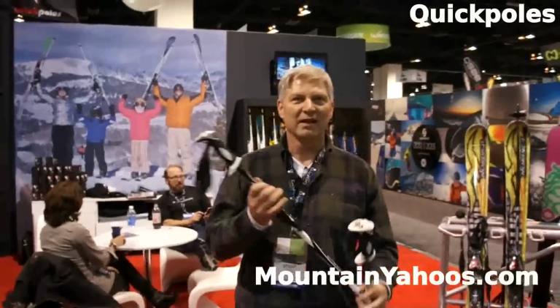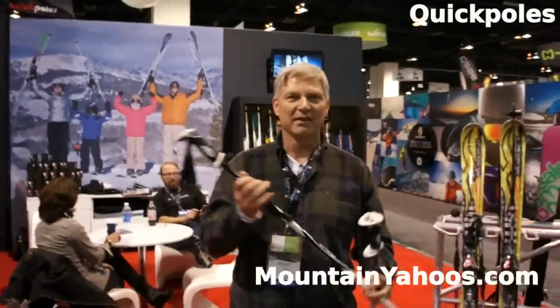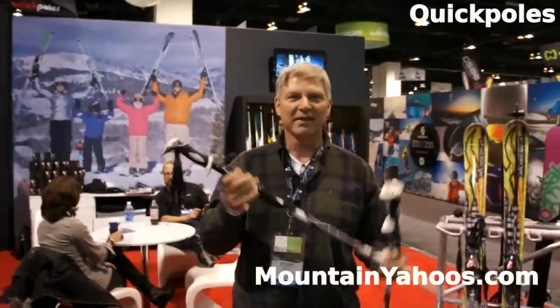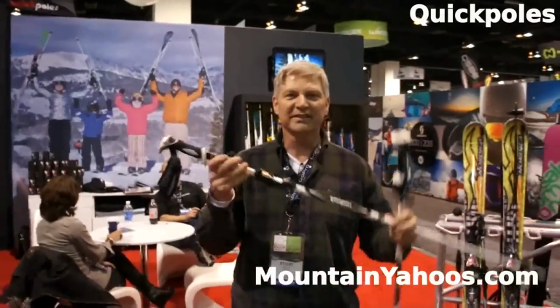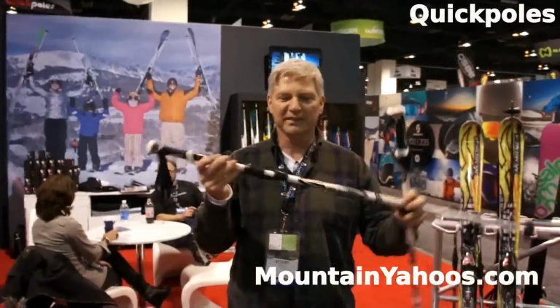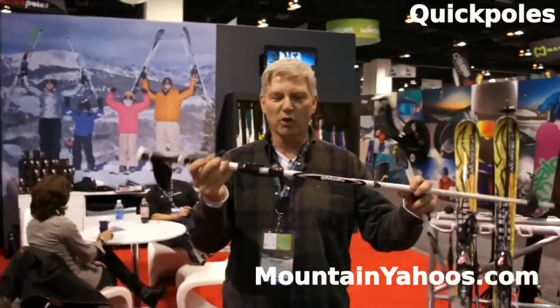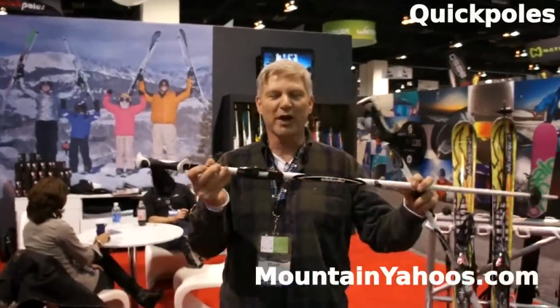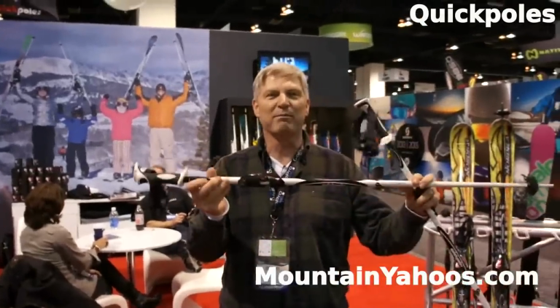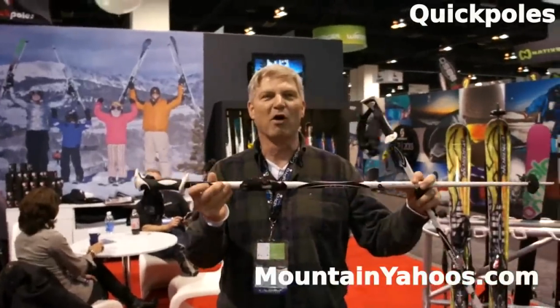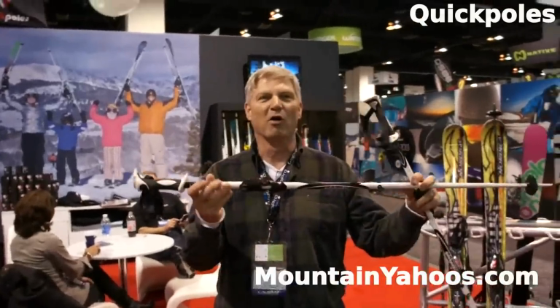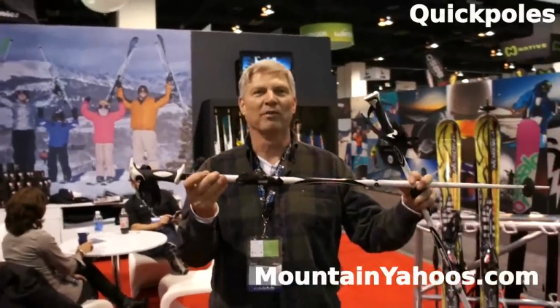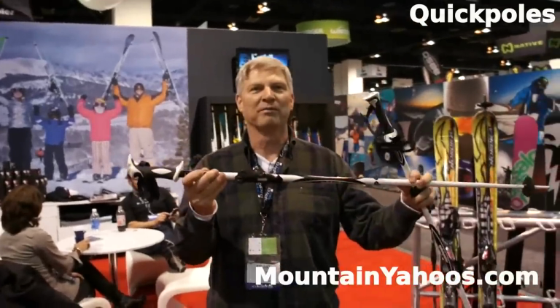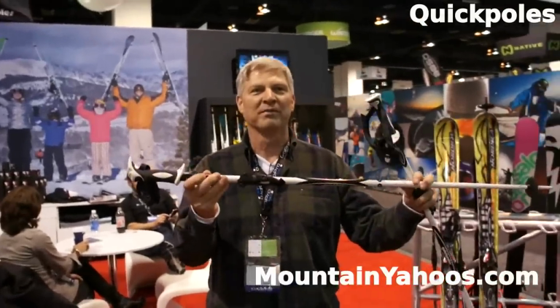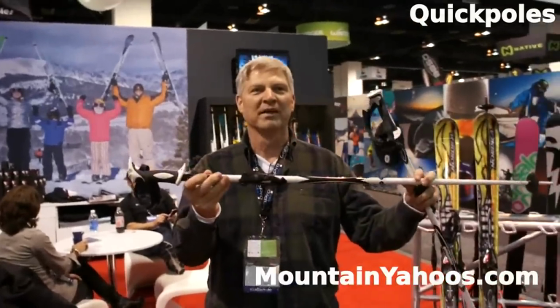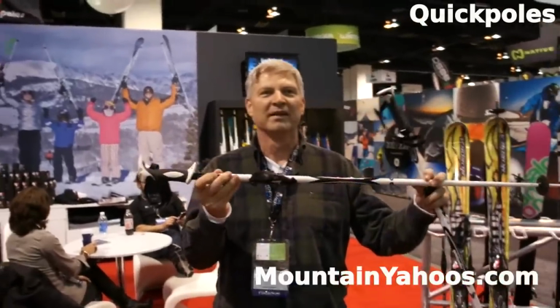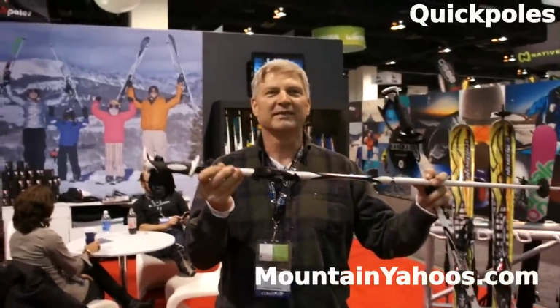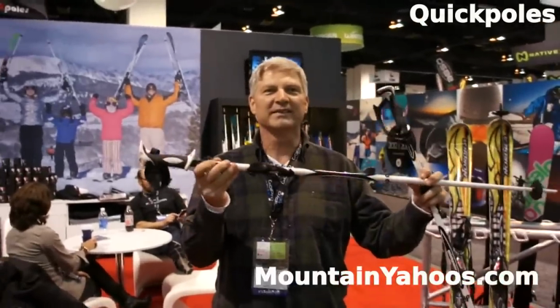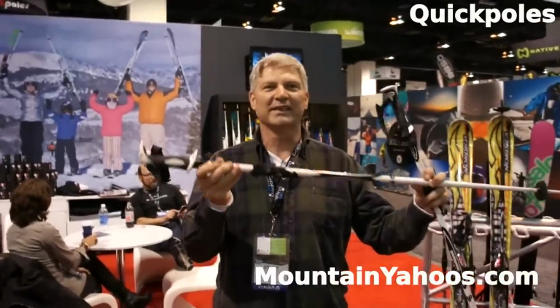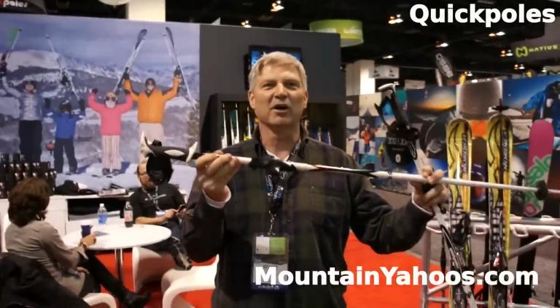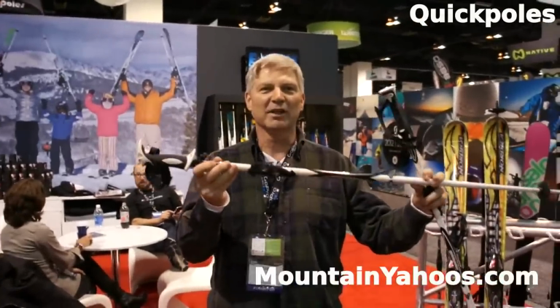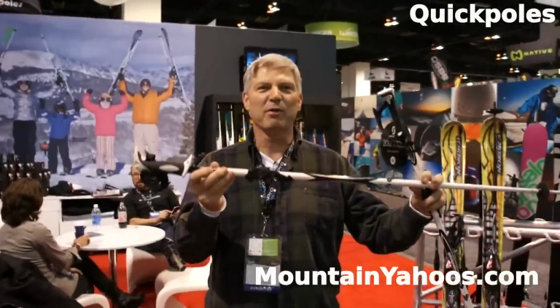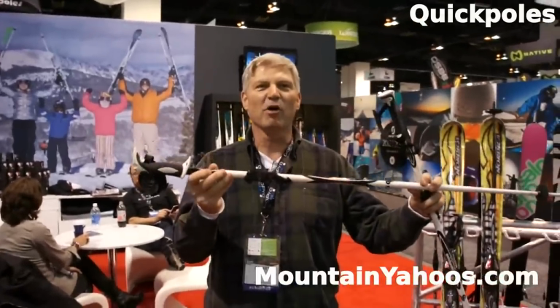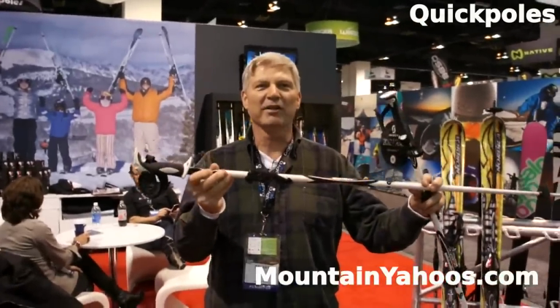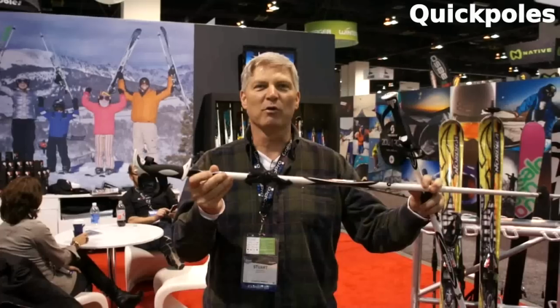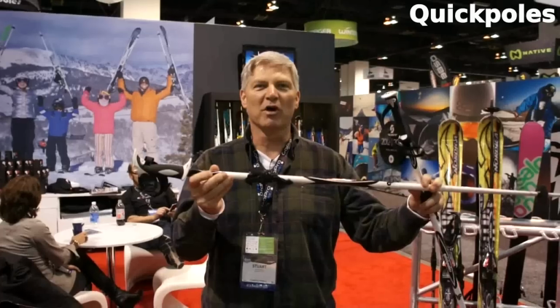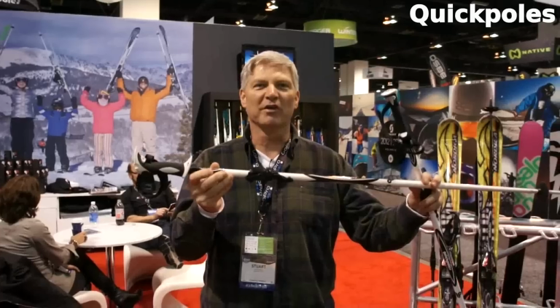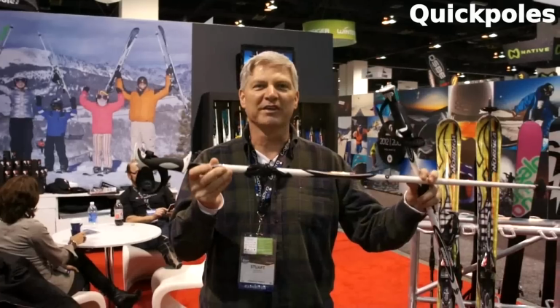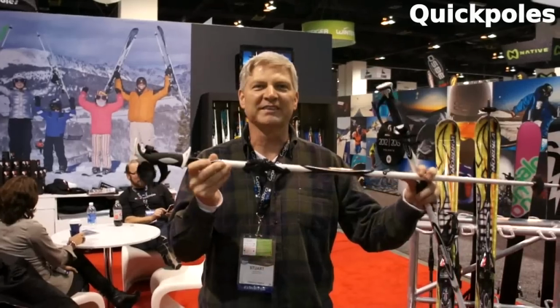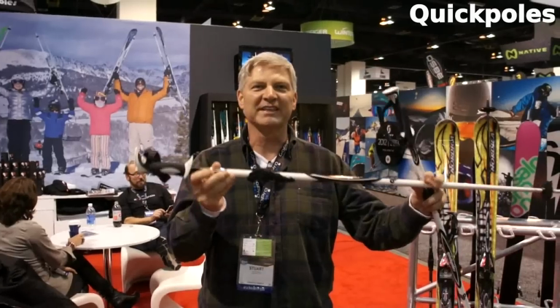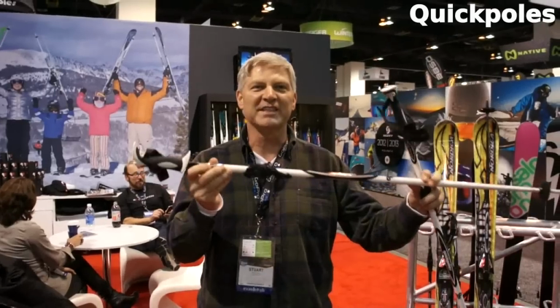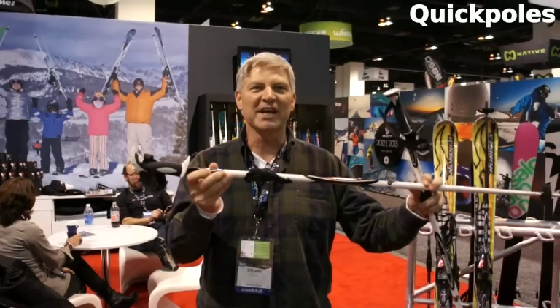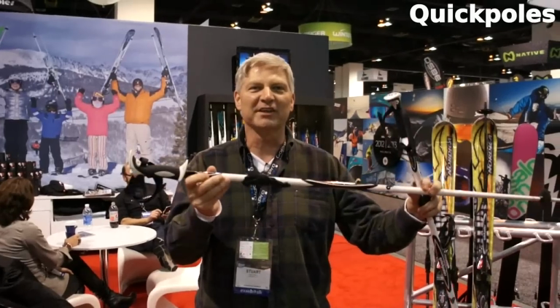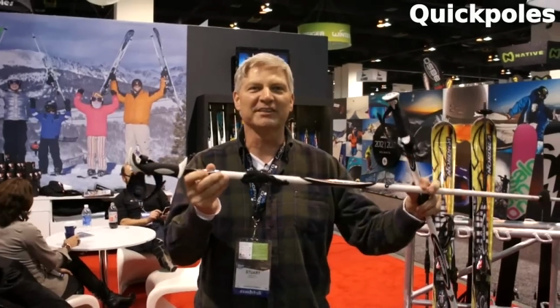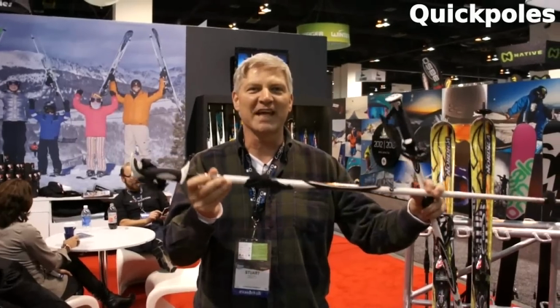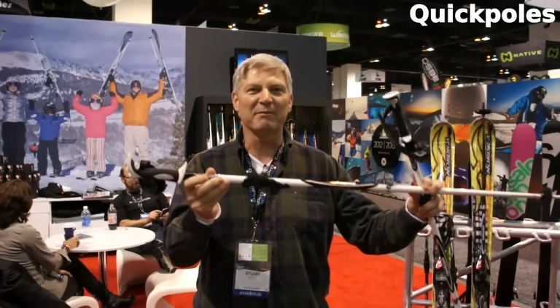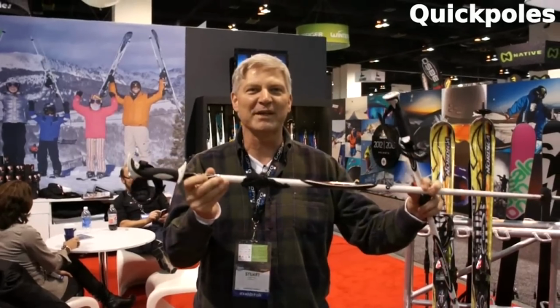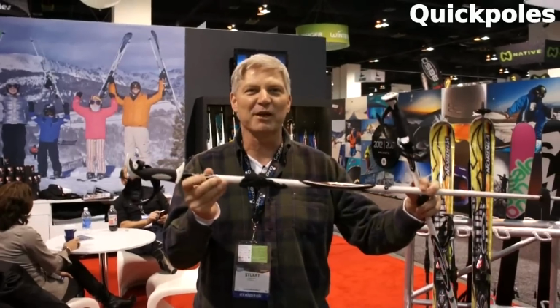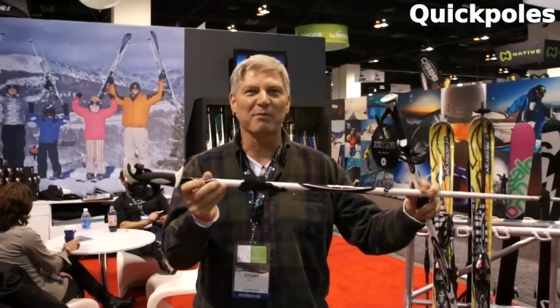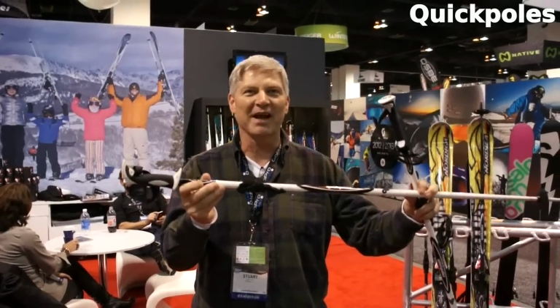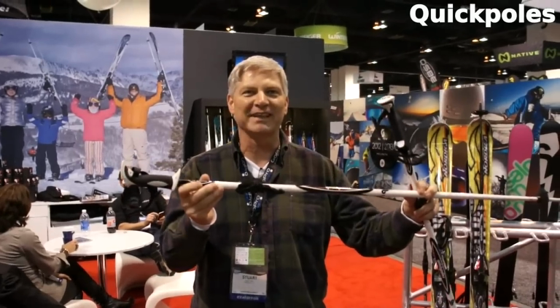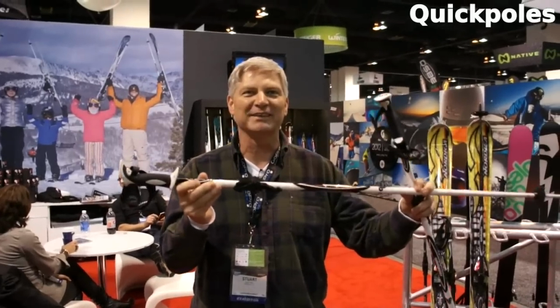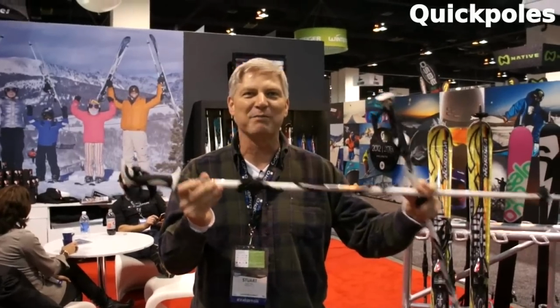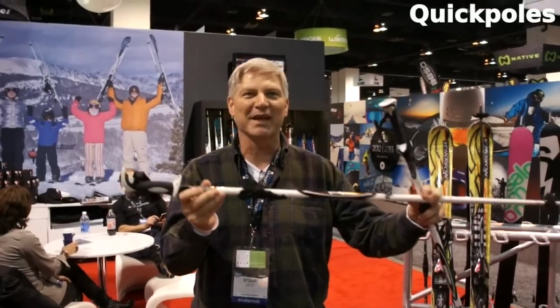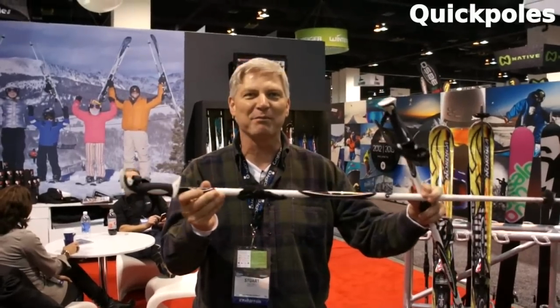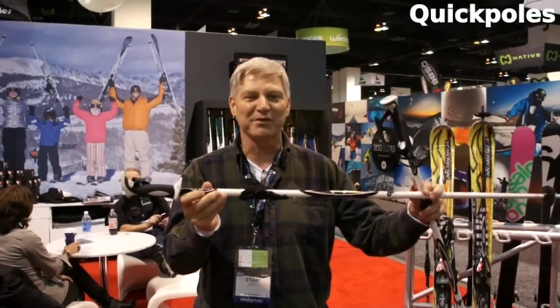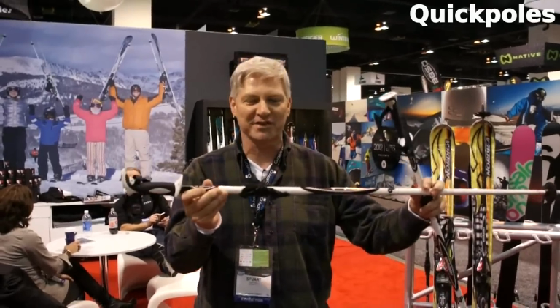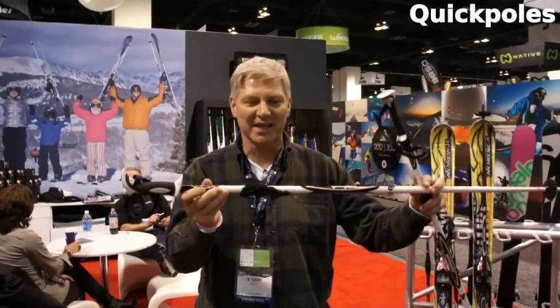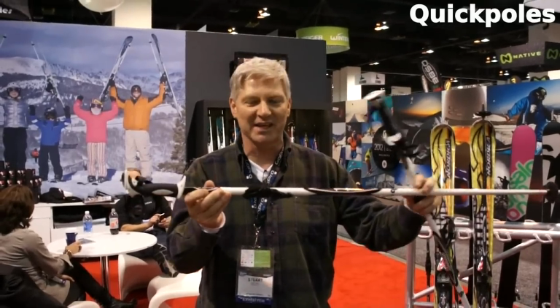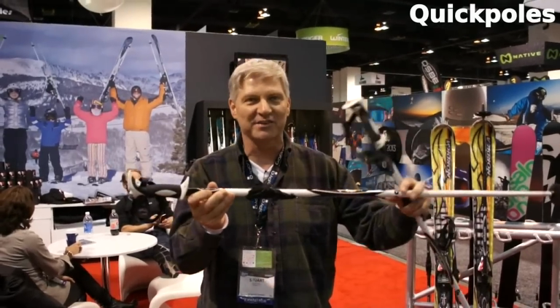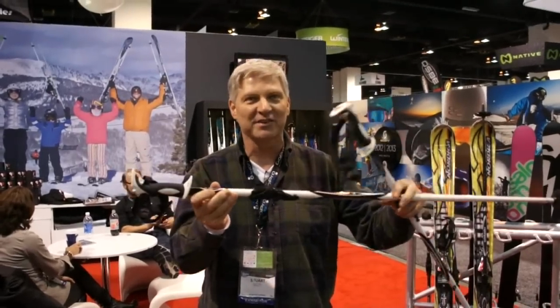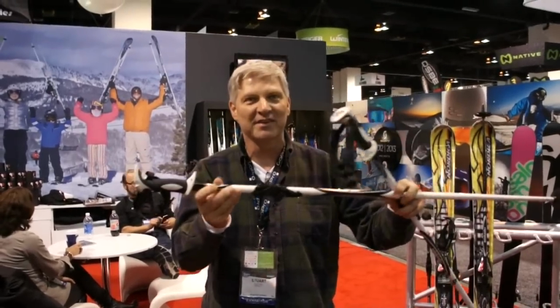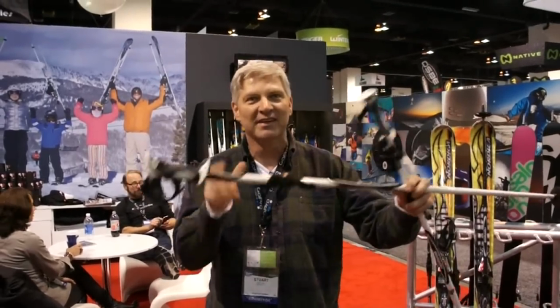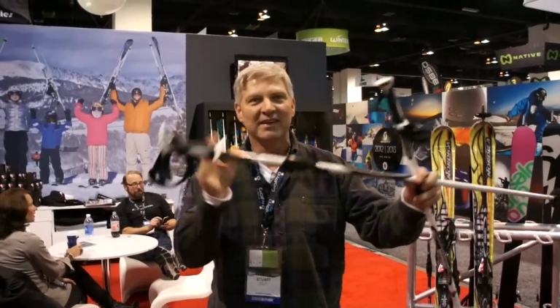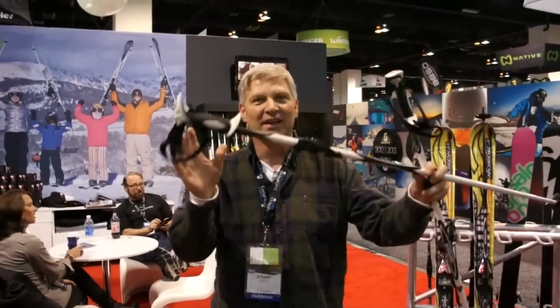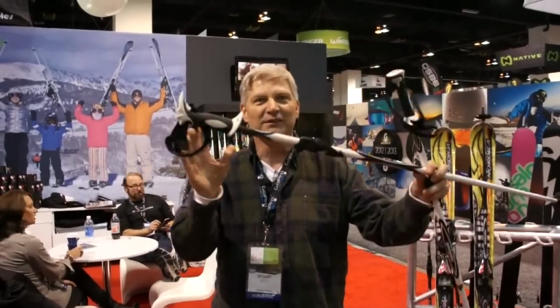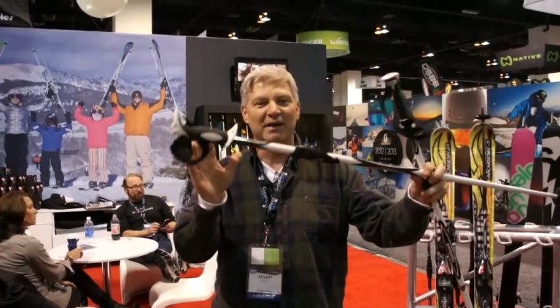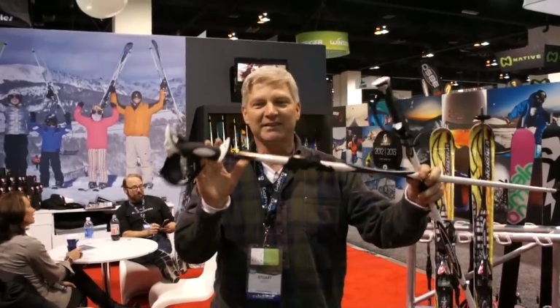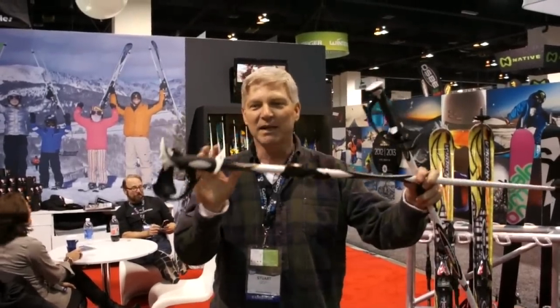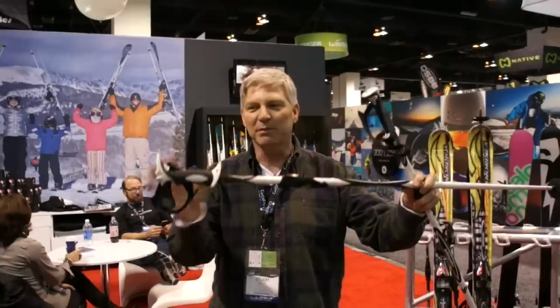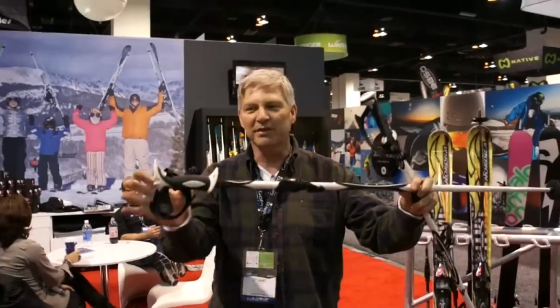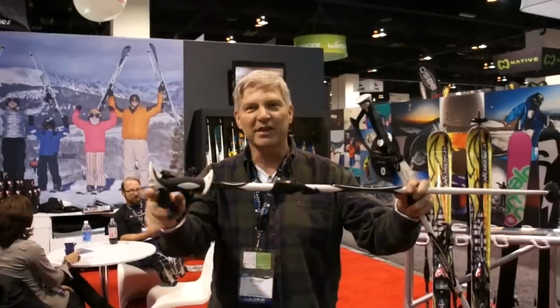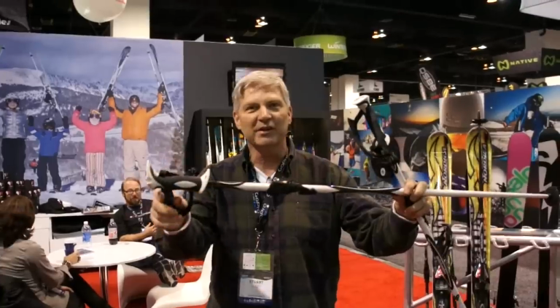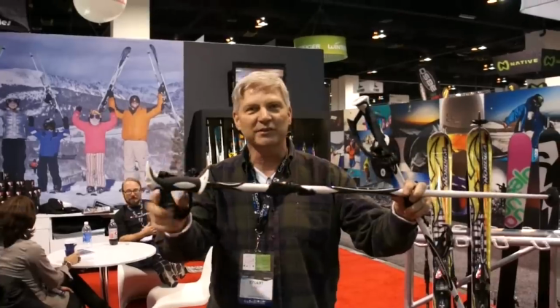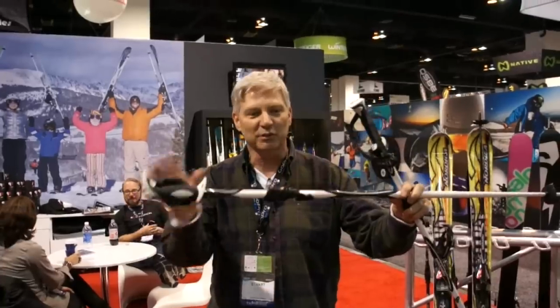This is a Quick Pull. This is the only pull in the world that's engineered to snap into your bindings and pick up your skis. It's very simple to use.